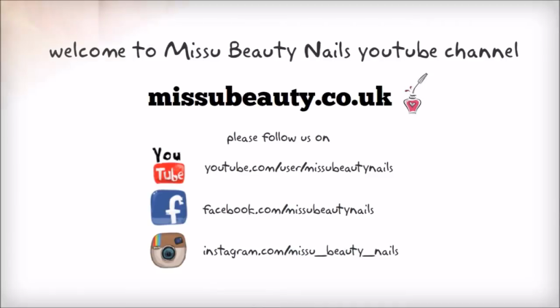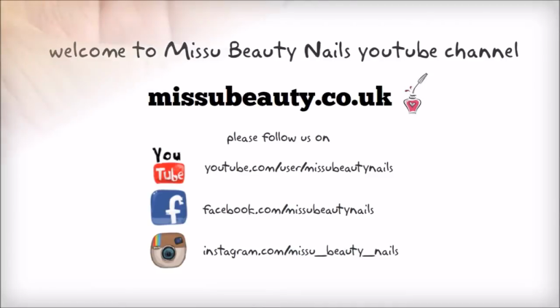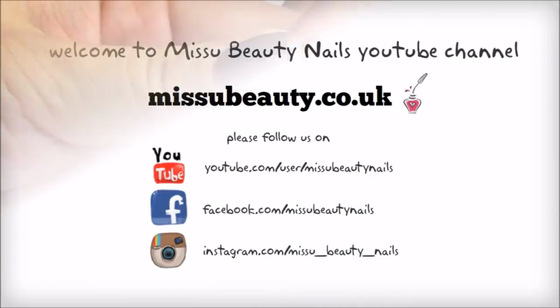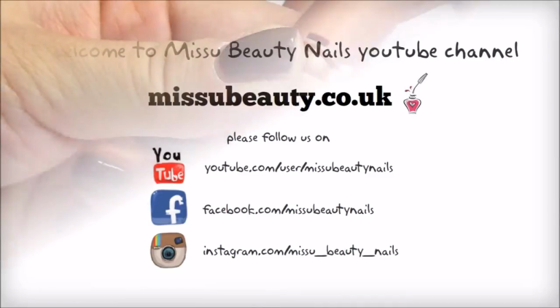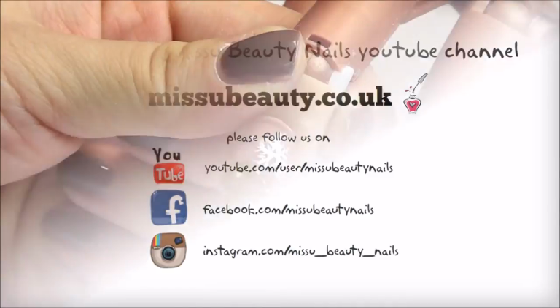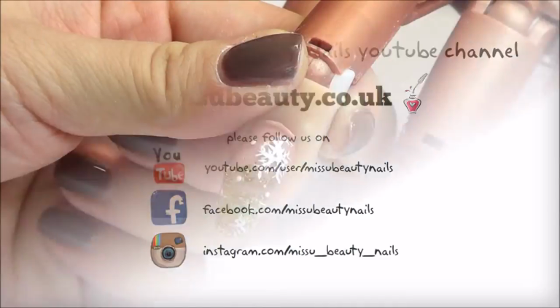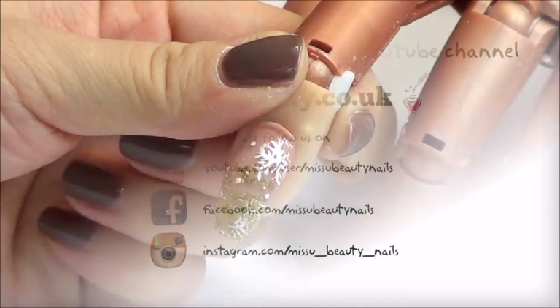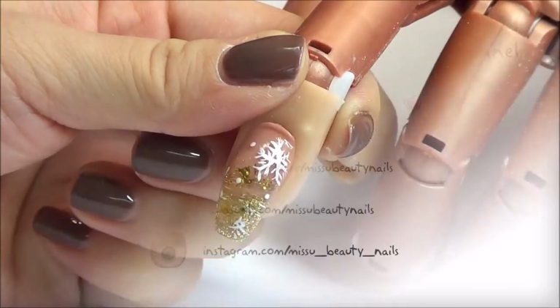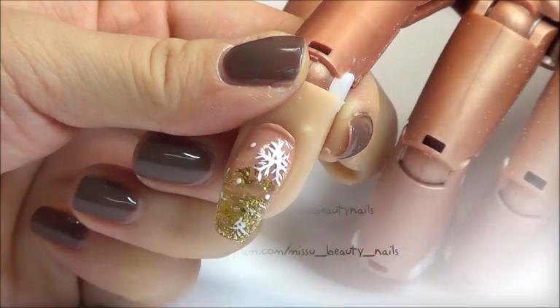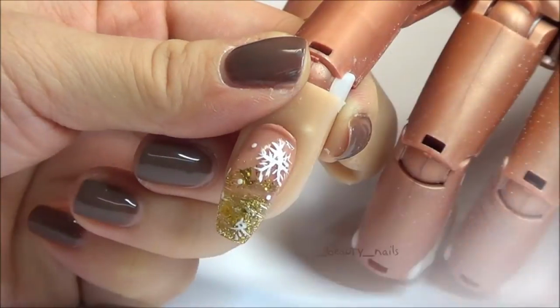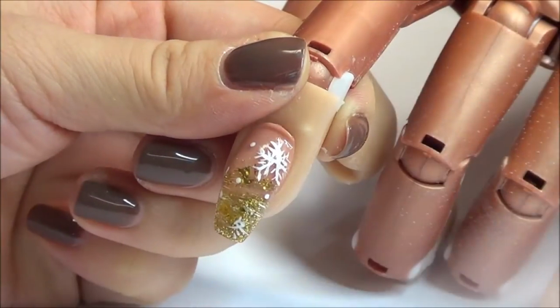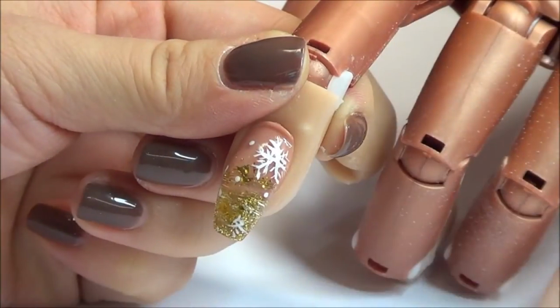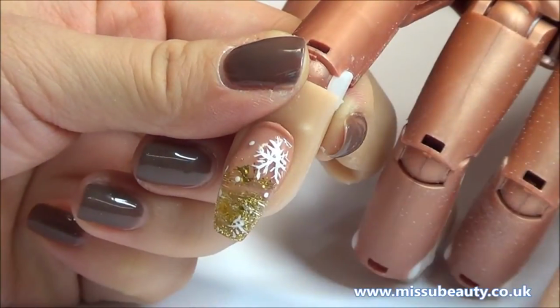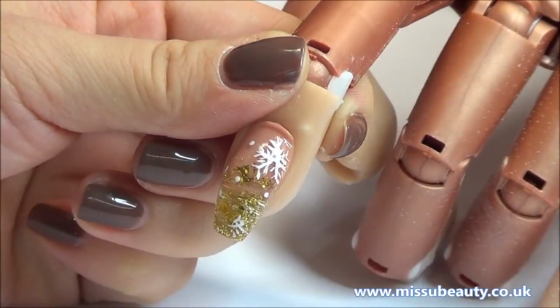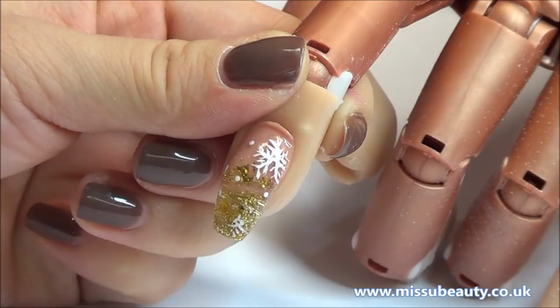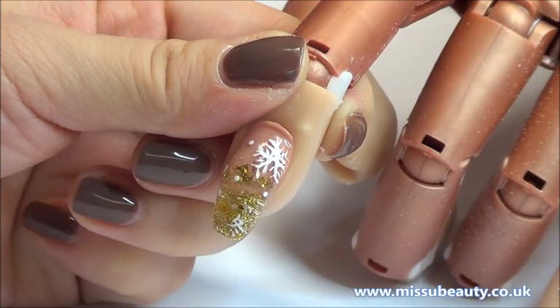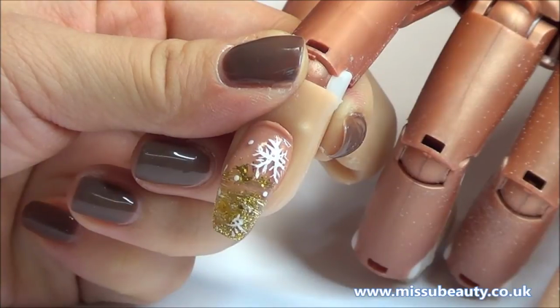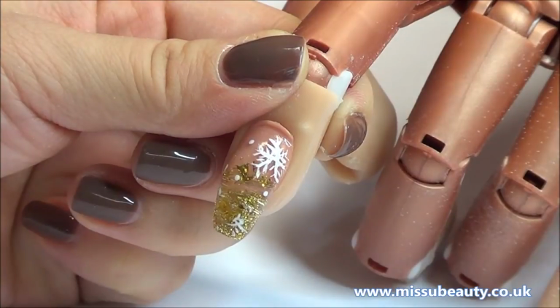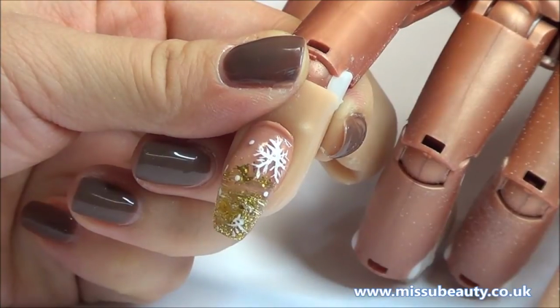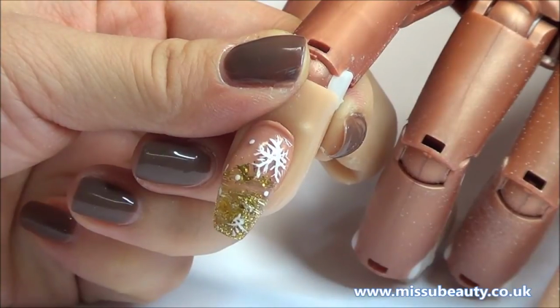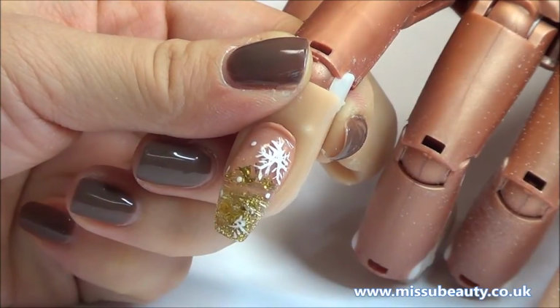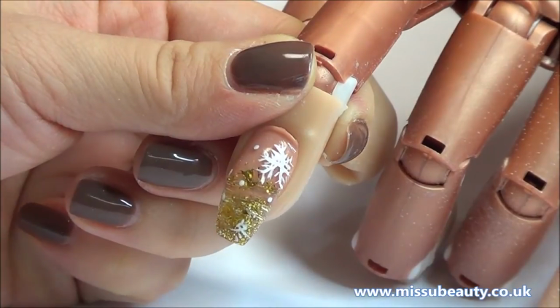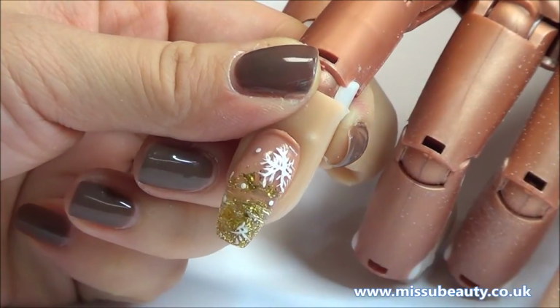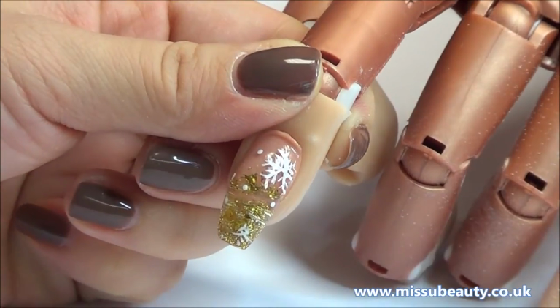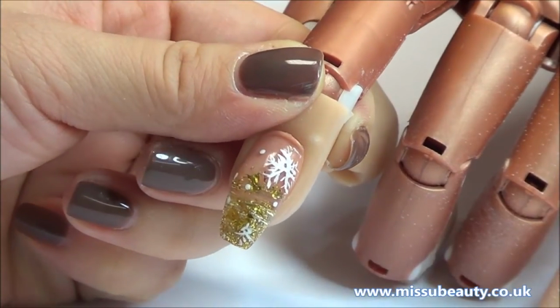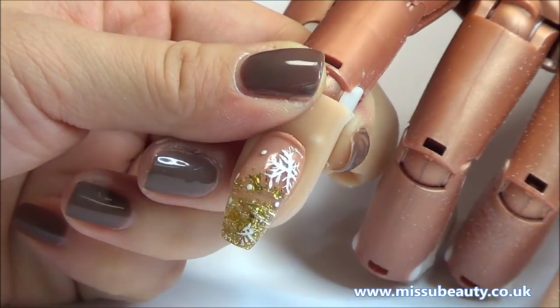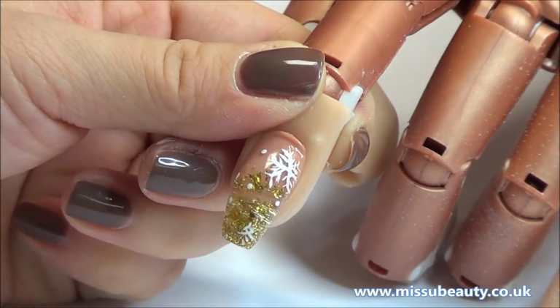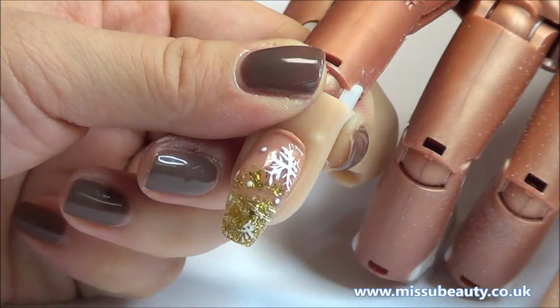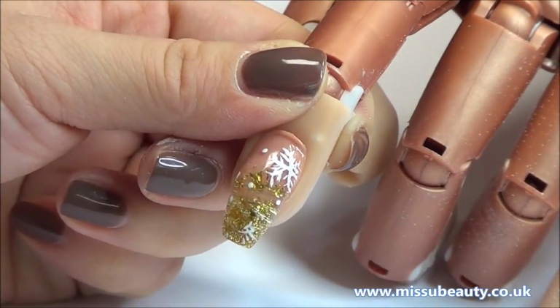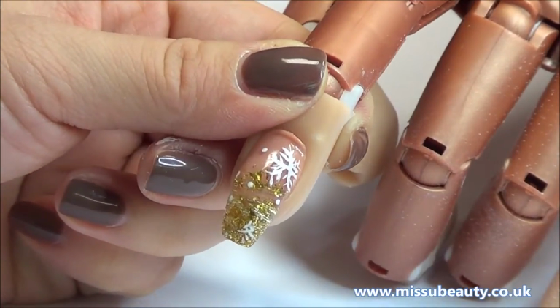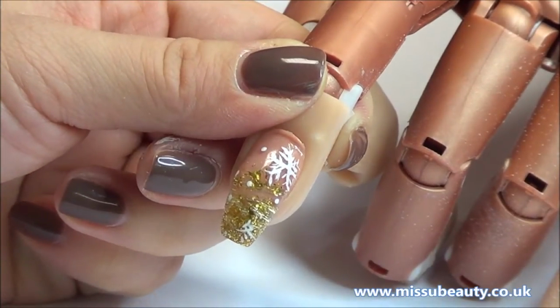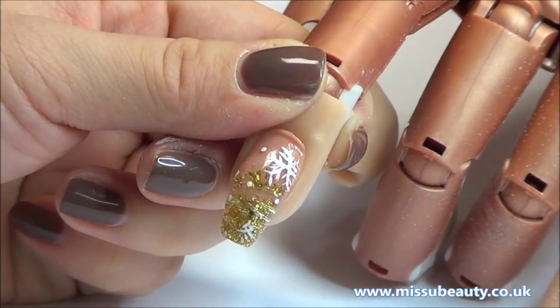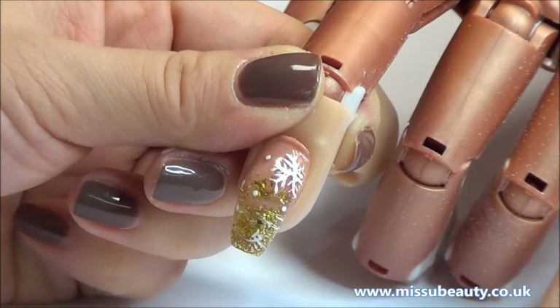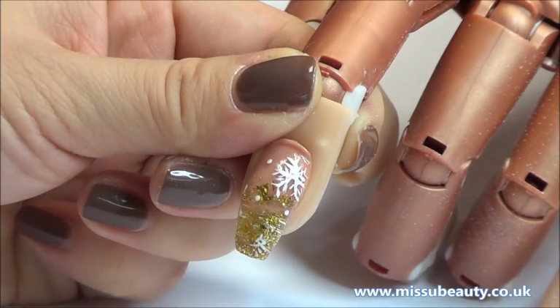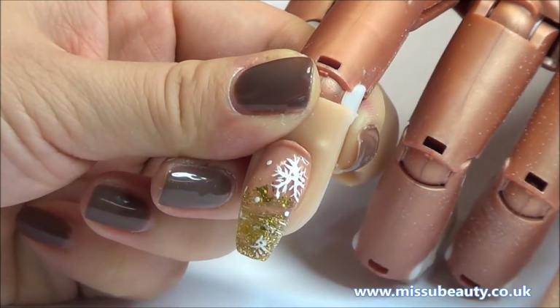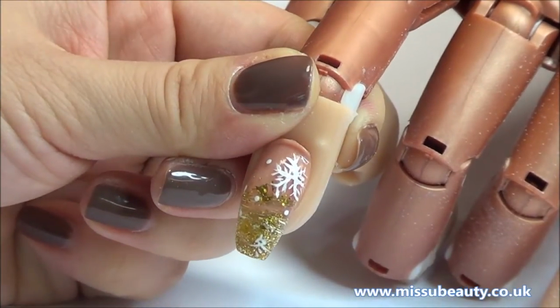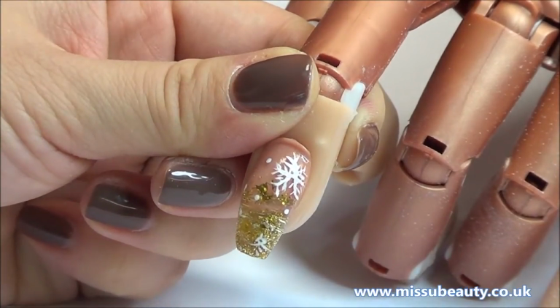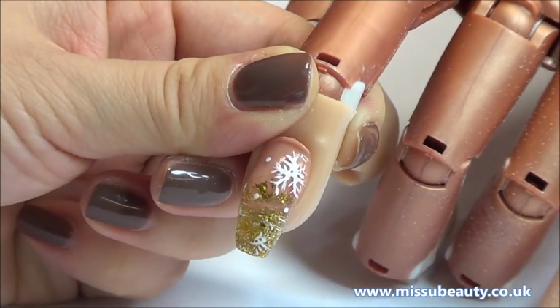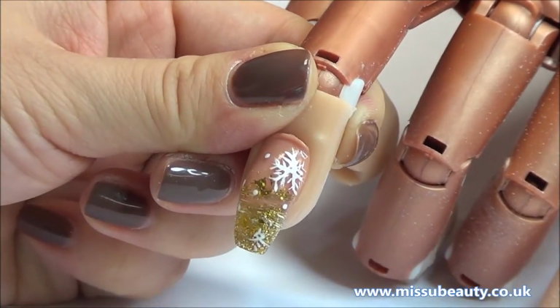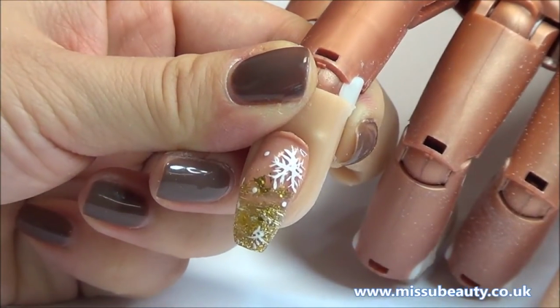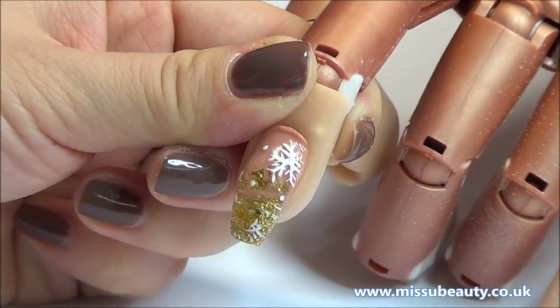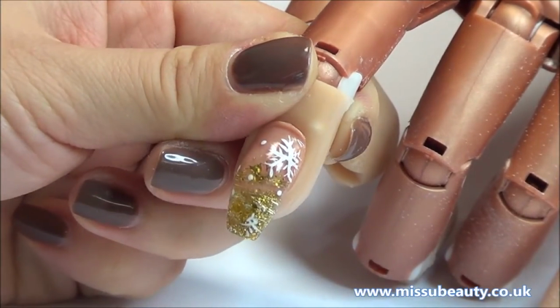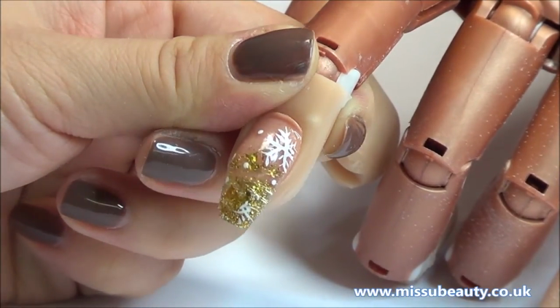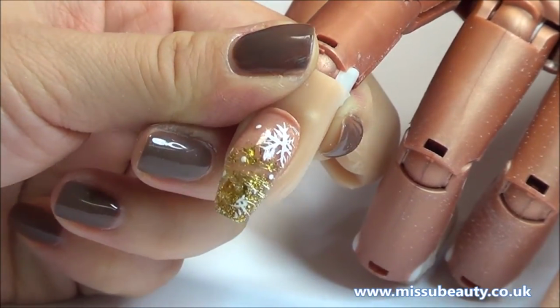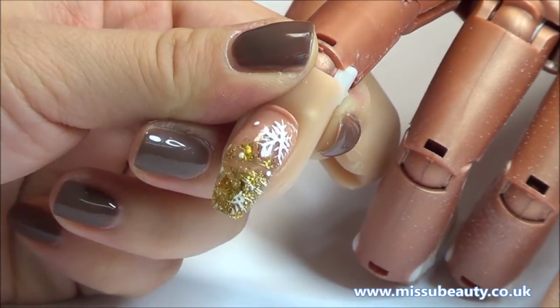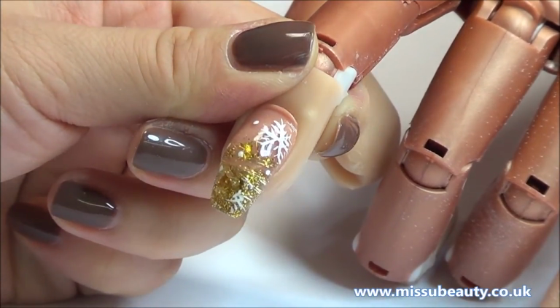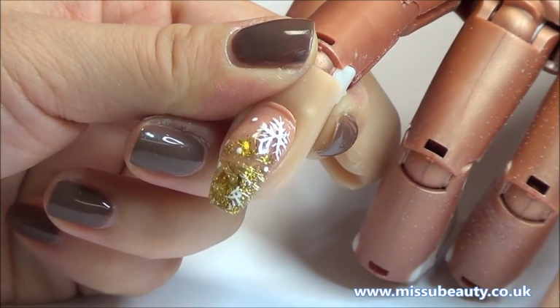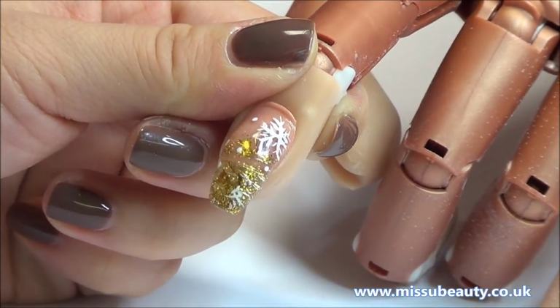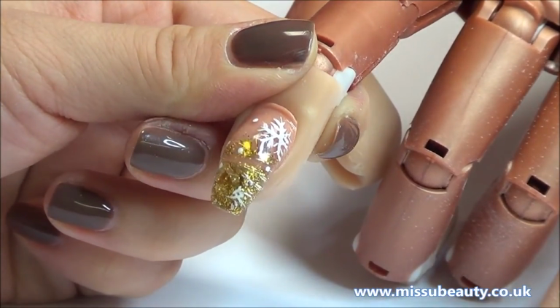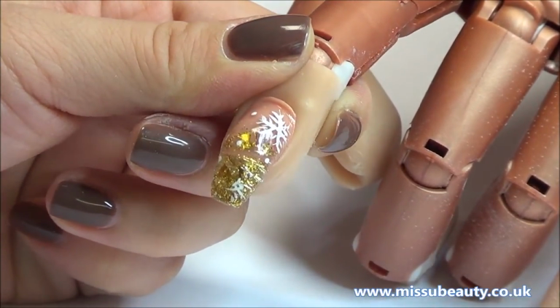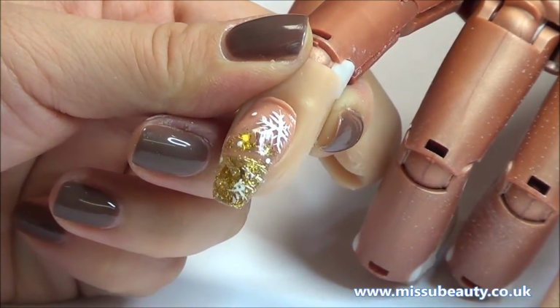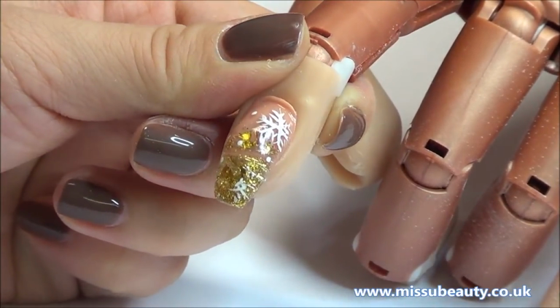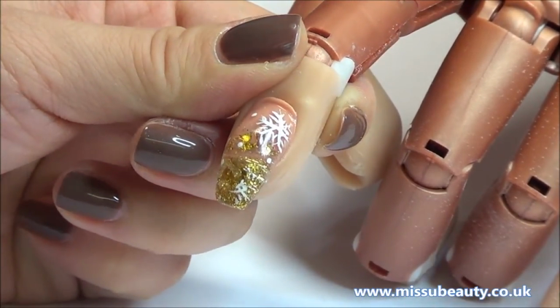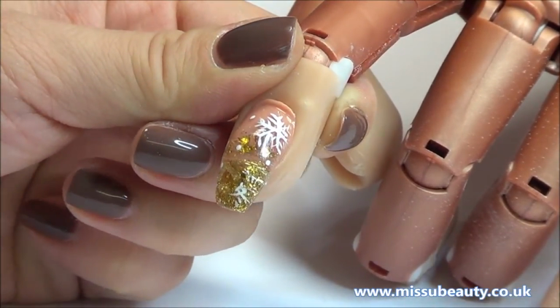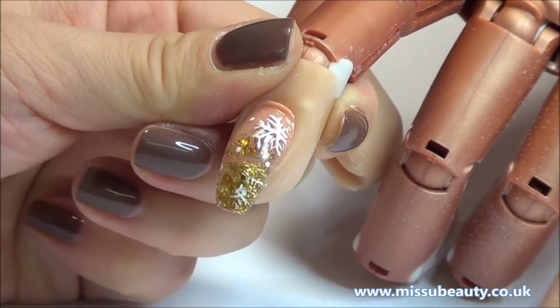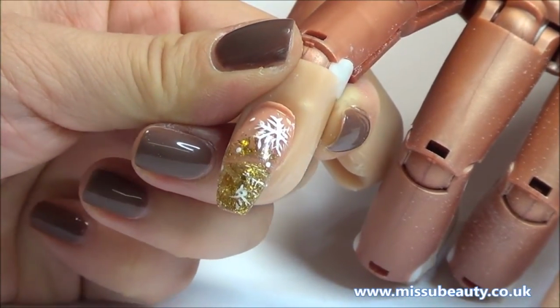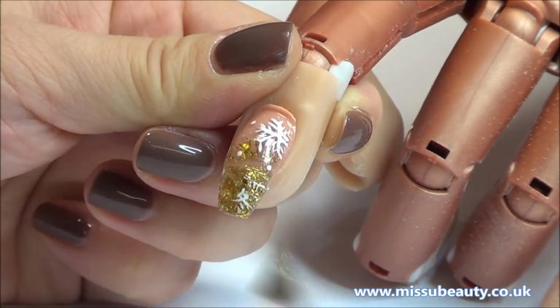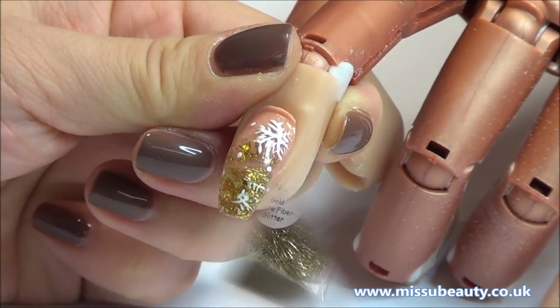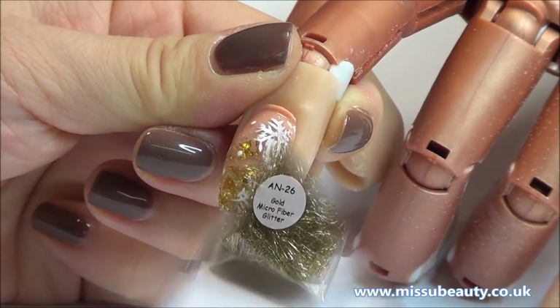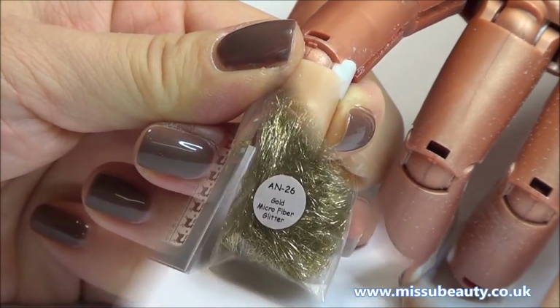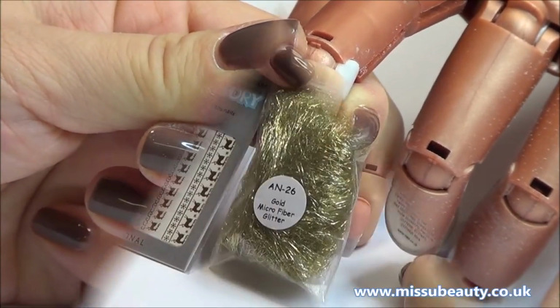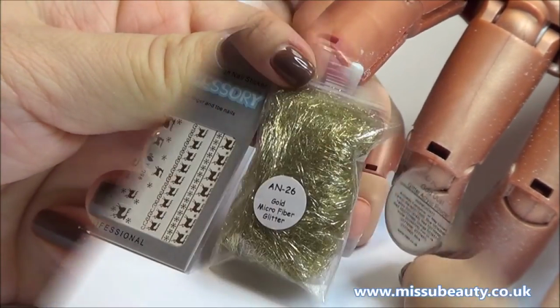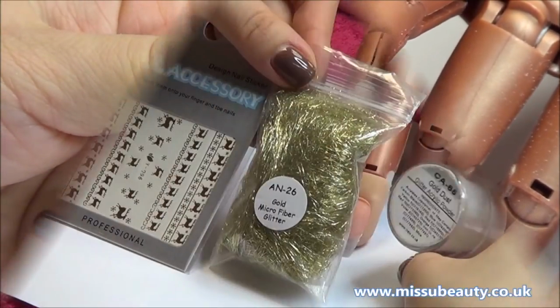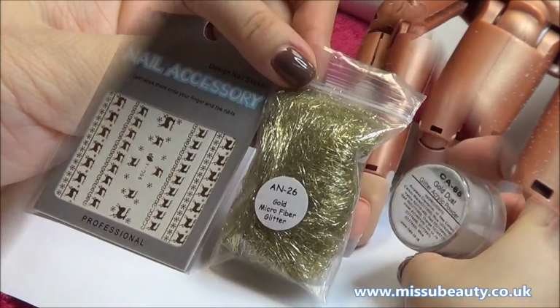Hello everyone, it's Helen from Missy Beauty. Today we are going to do the gold glitter acrylic nail with Christmas design.